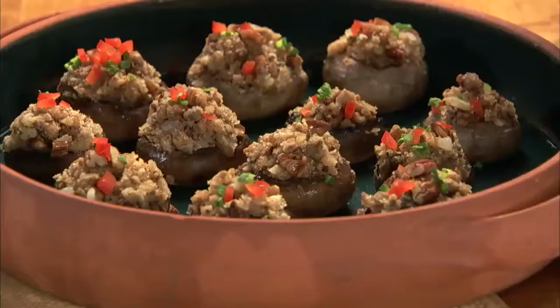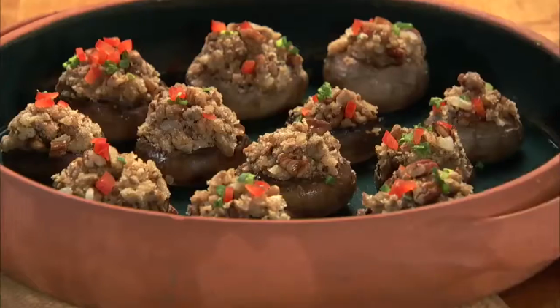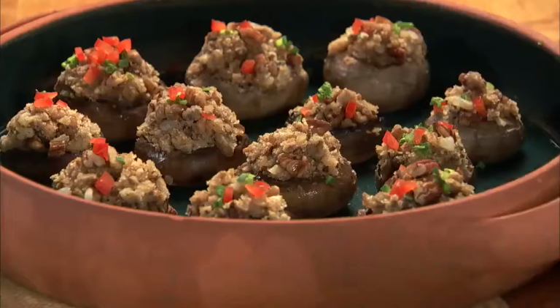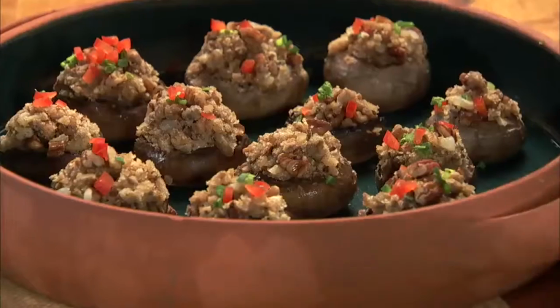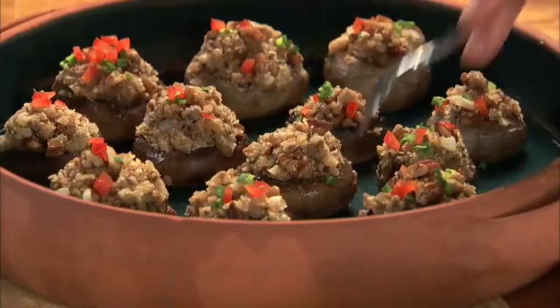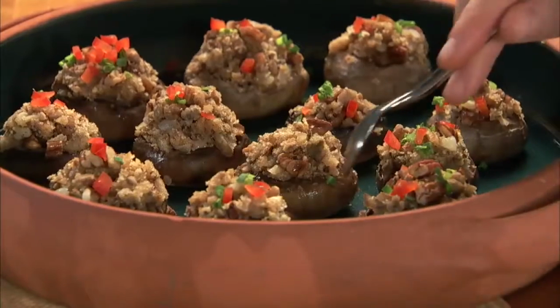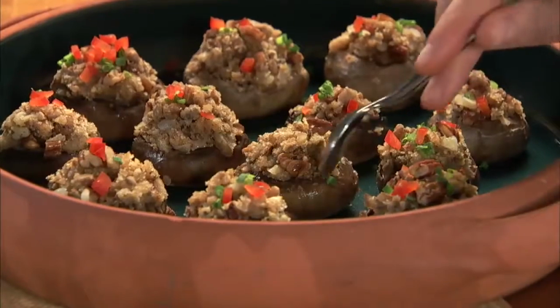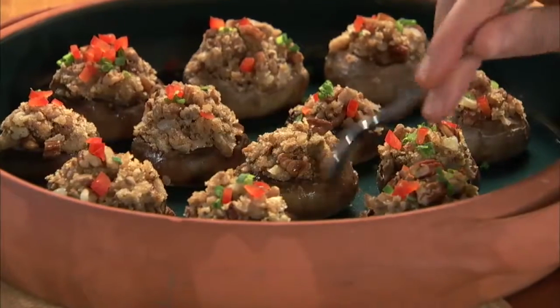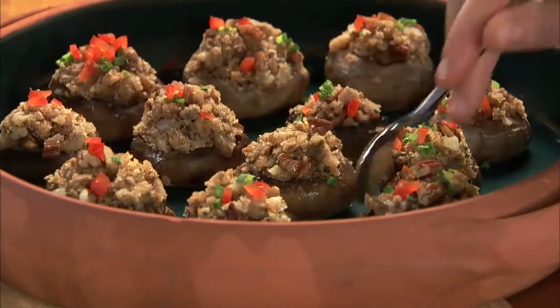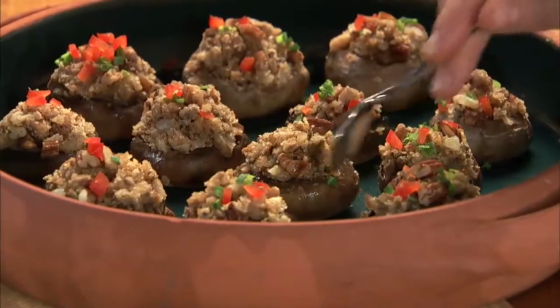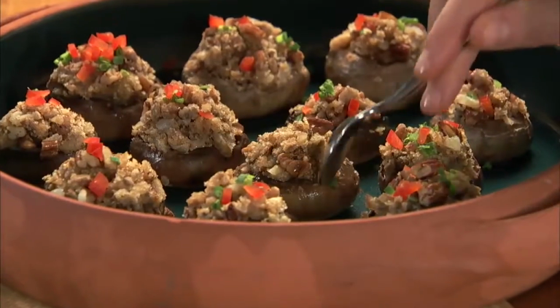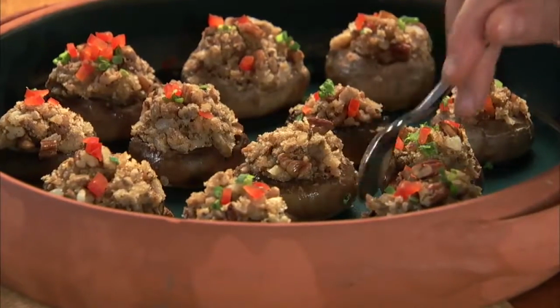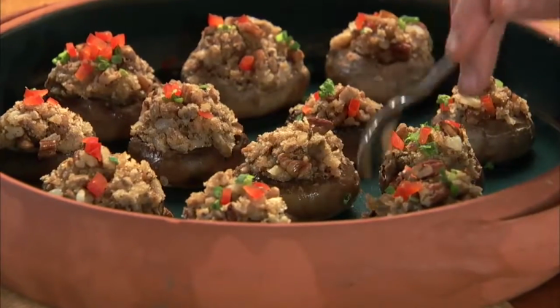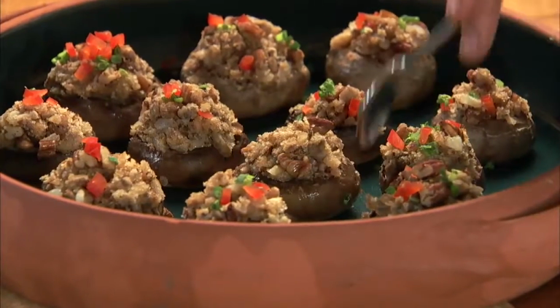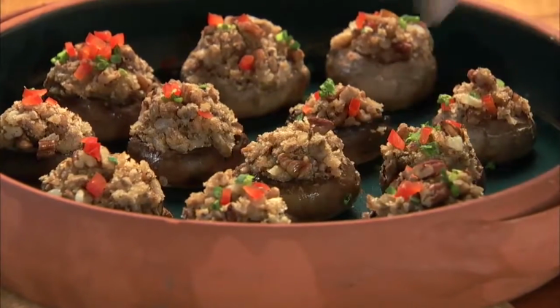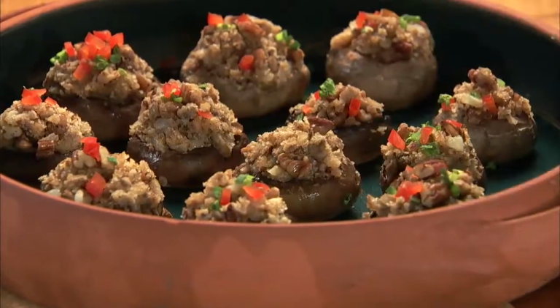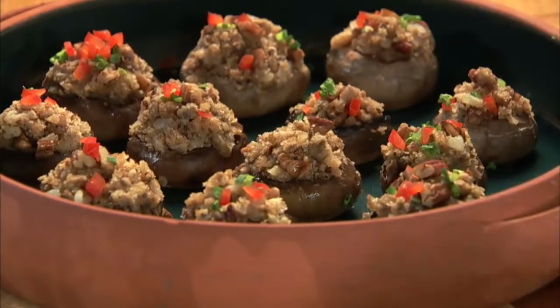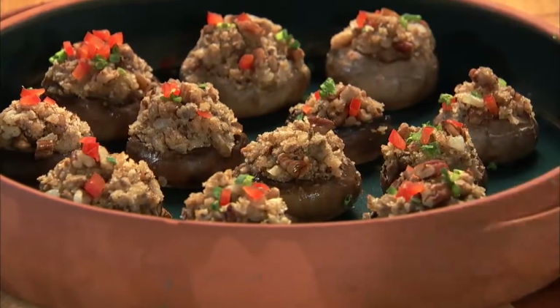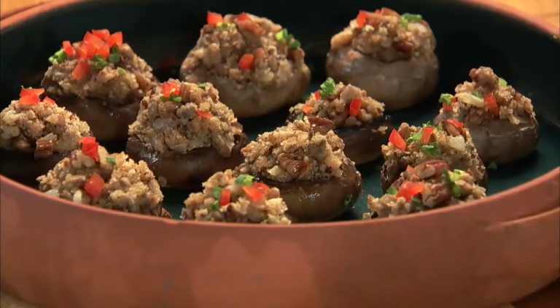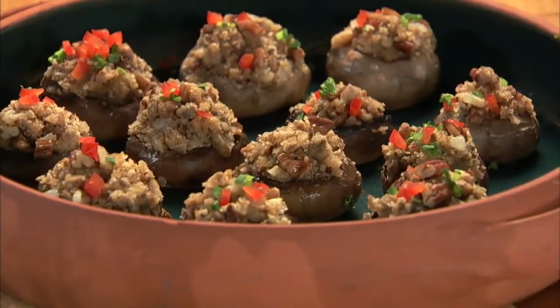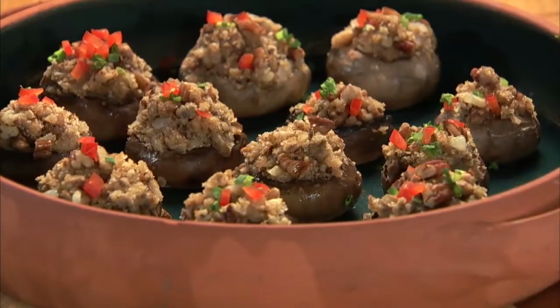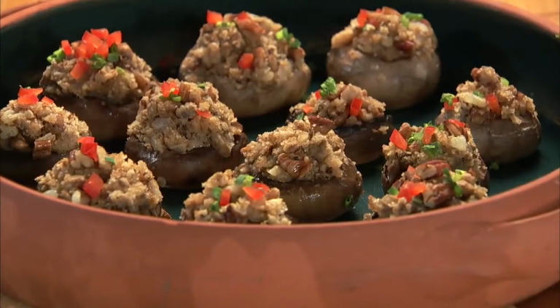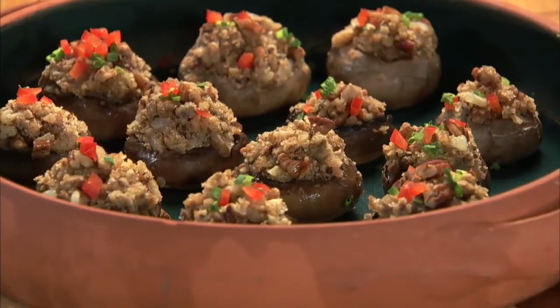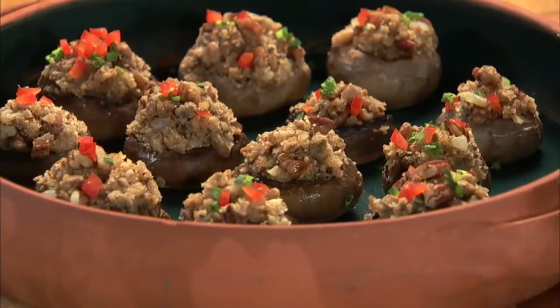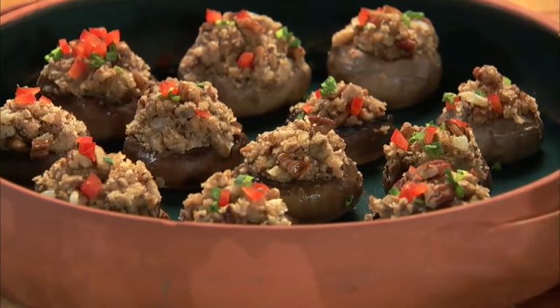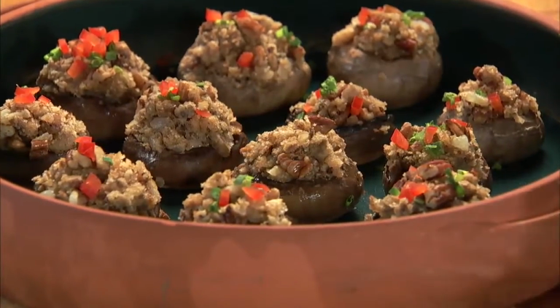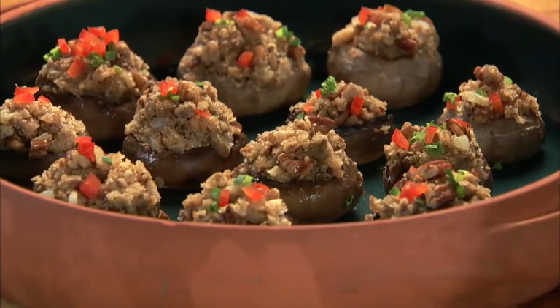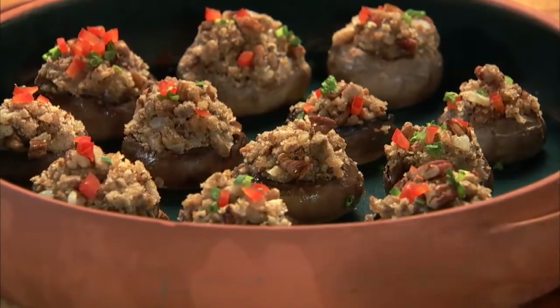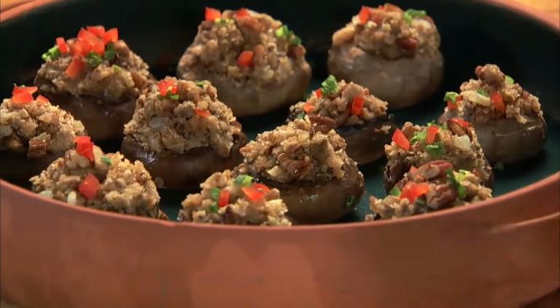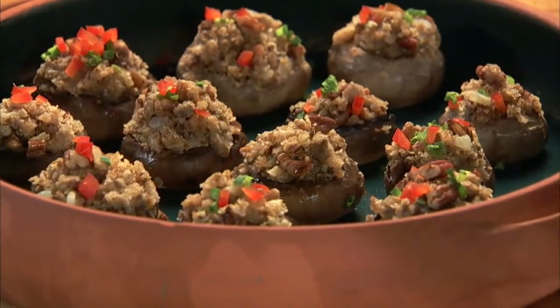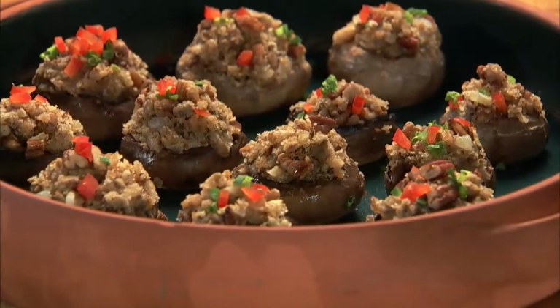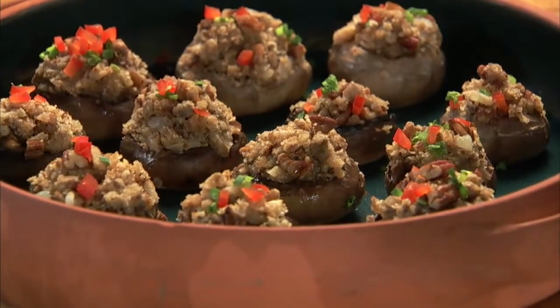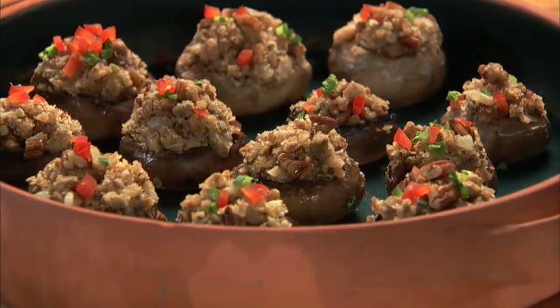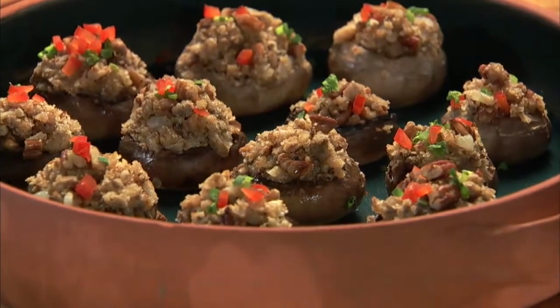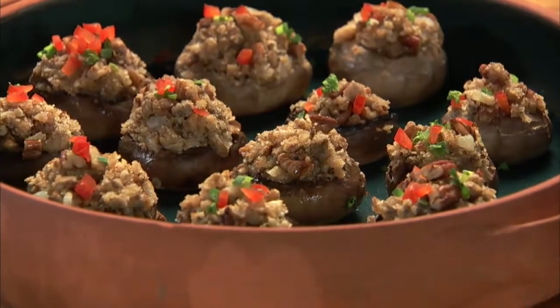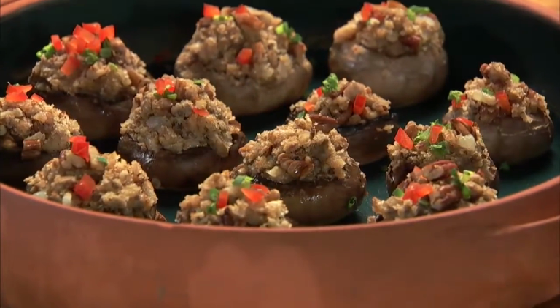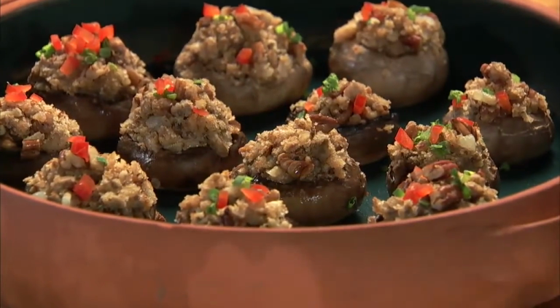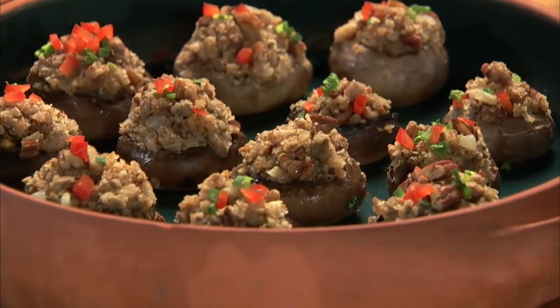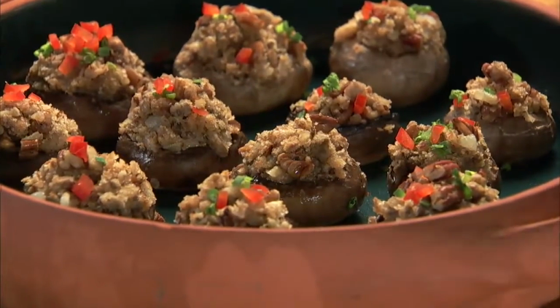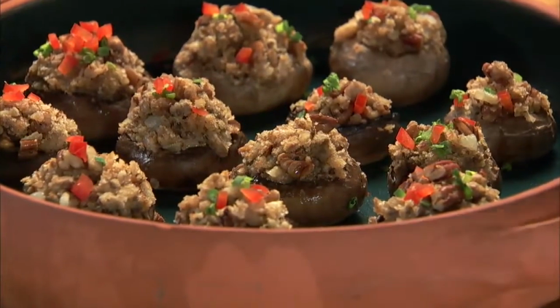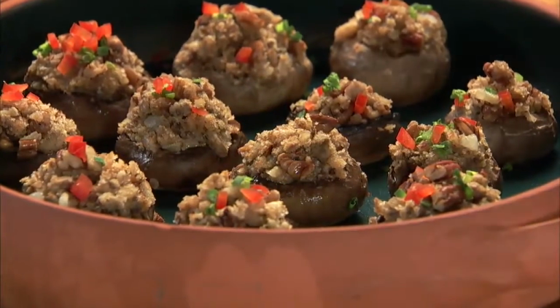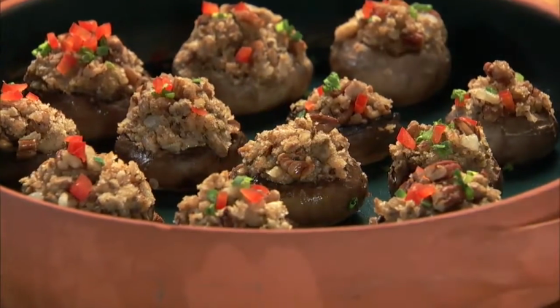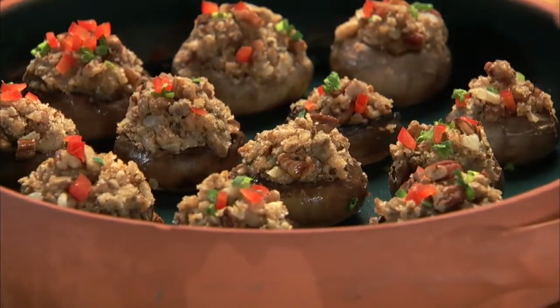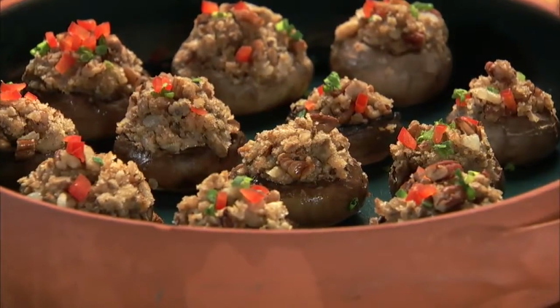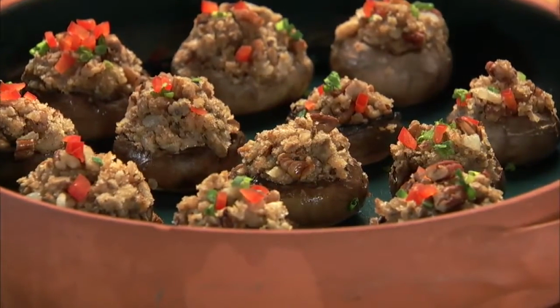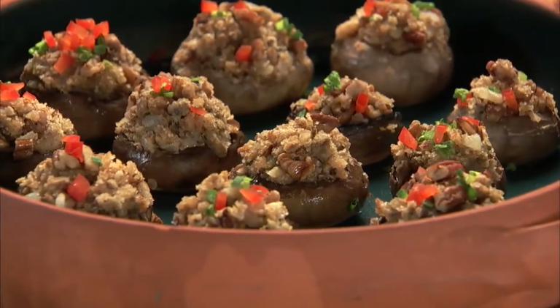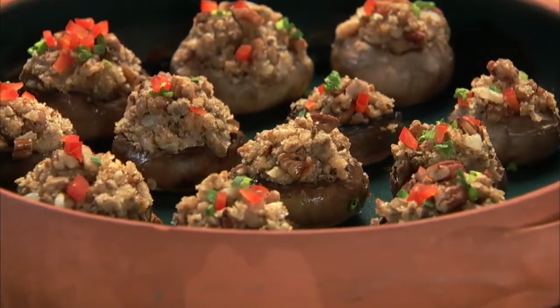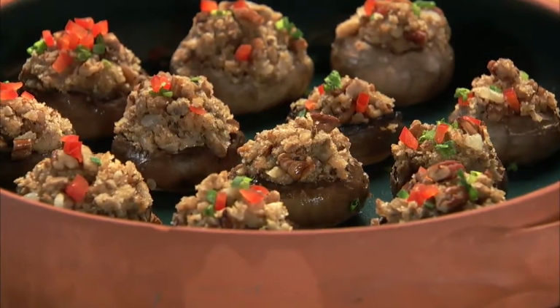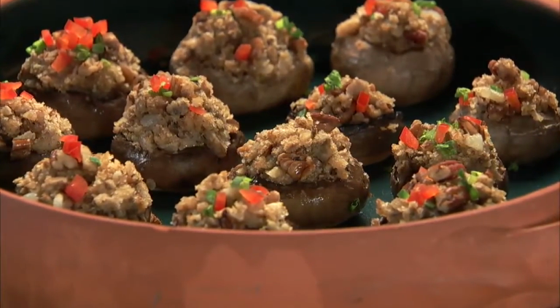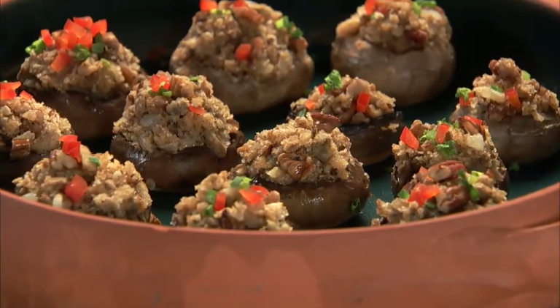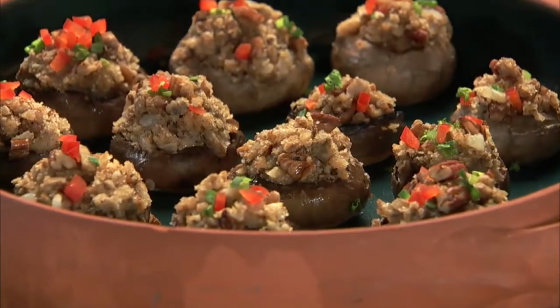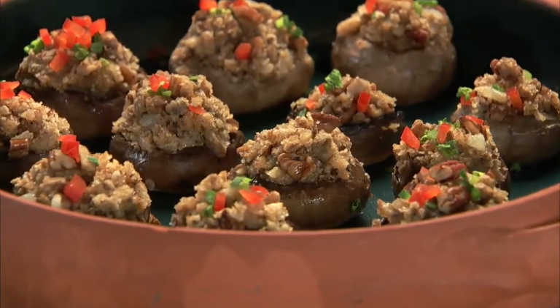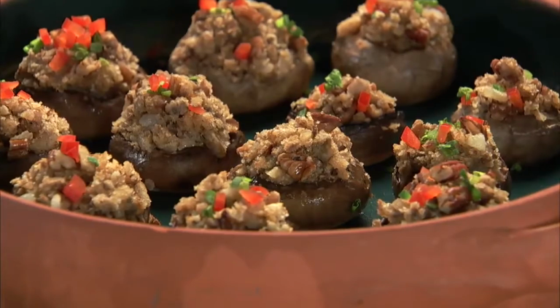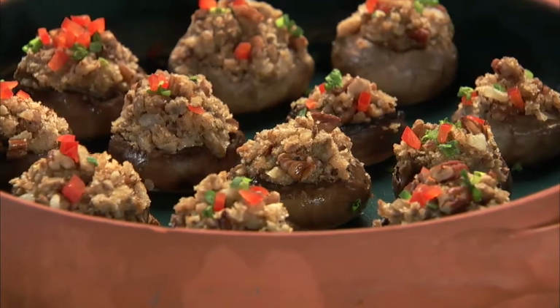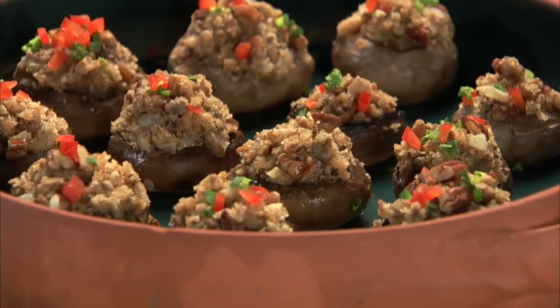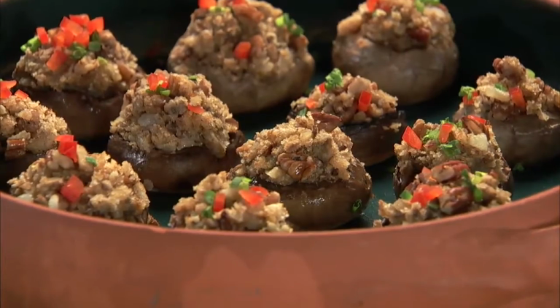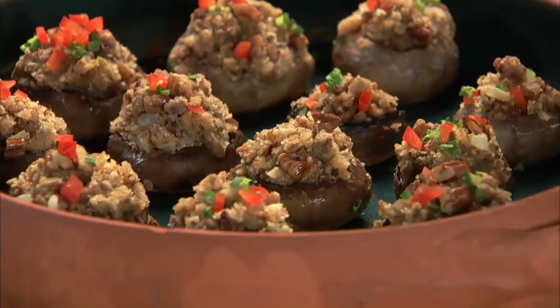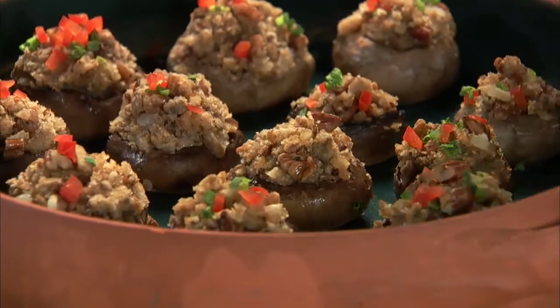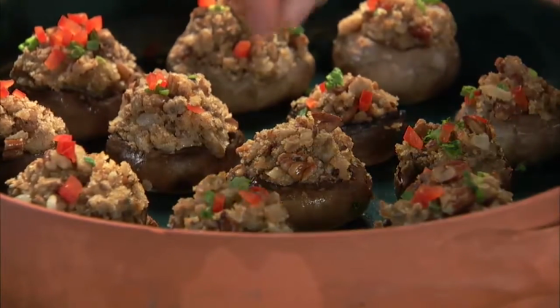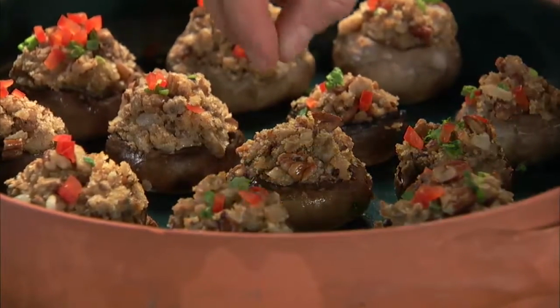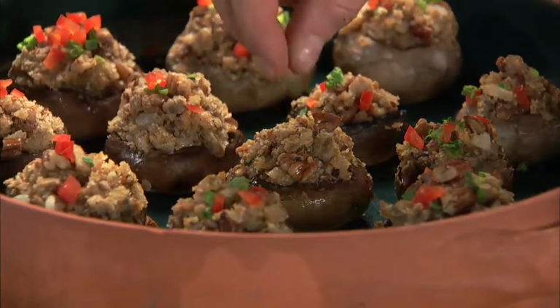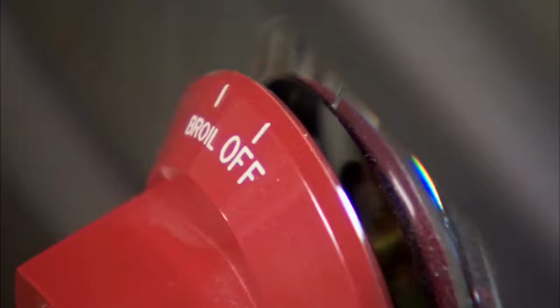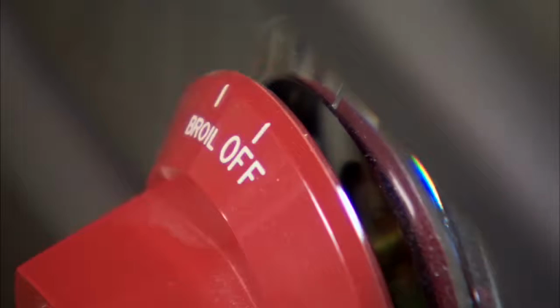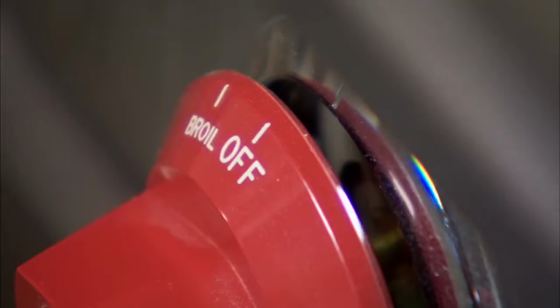Stuffed mushrooms are the perfect vegetarian hors d'oeuvre and quick to make.